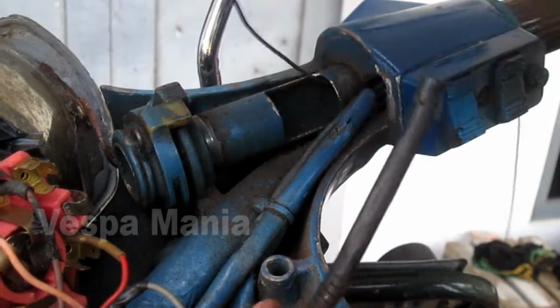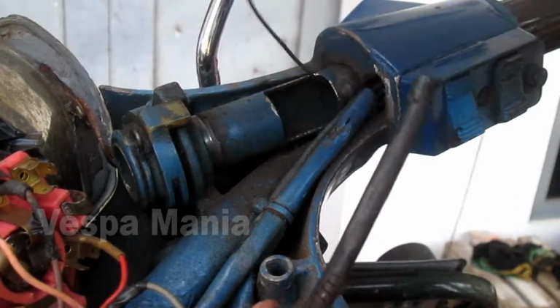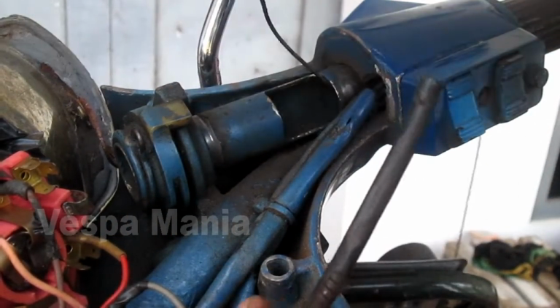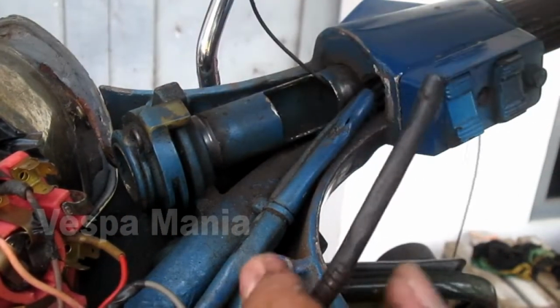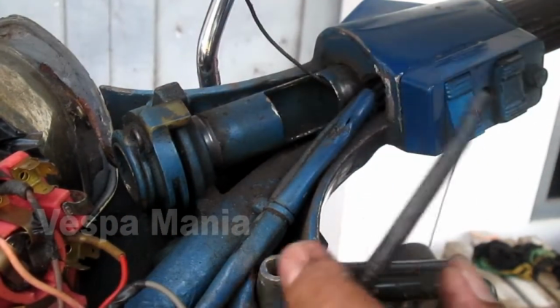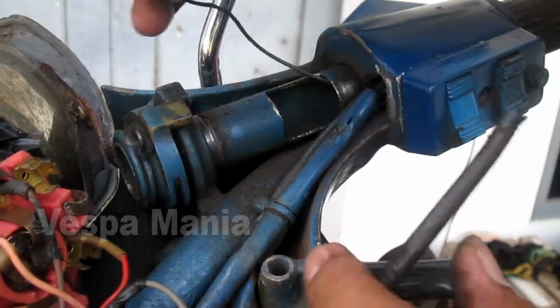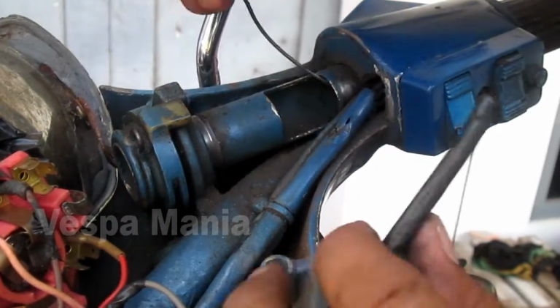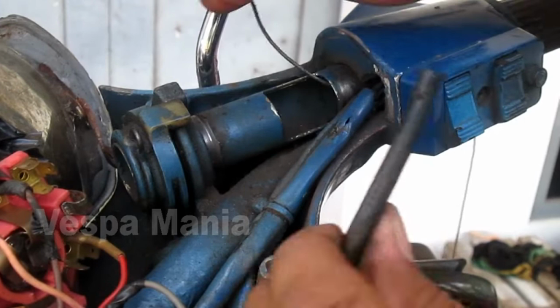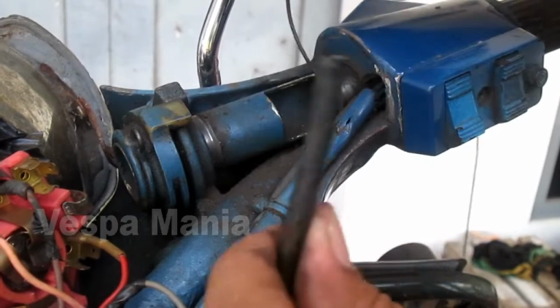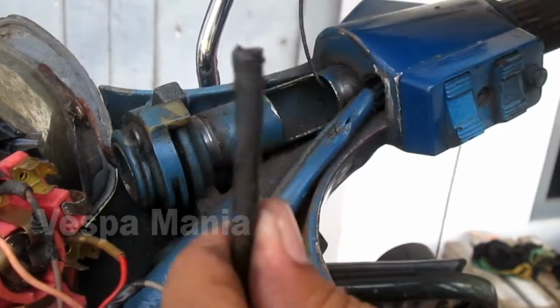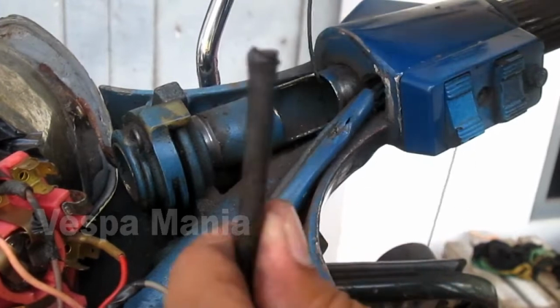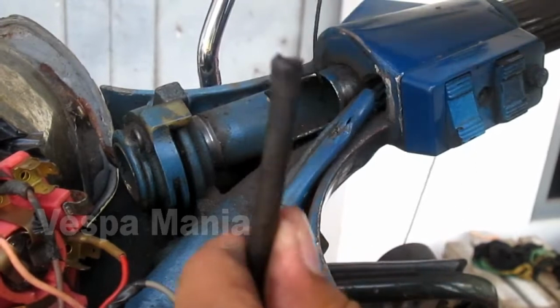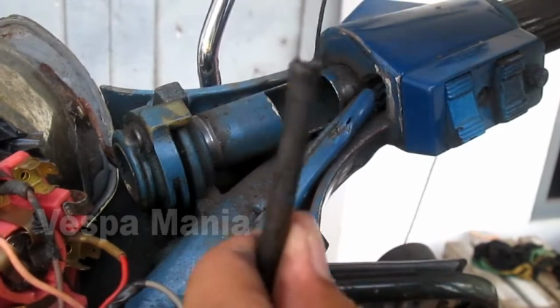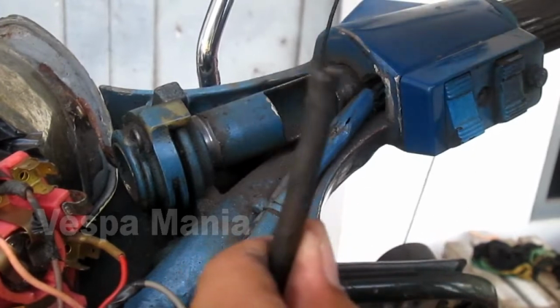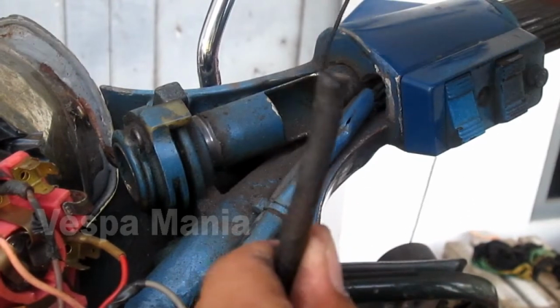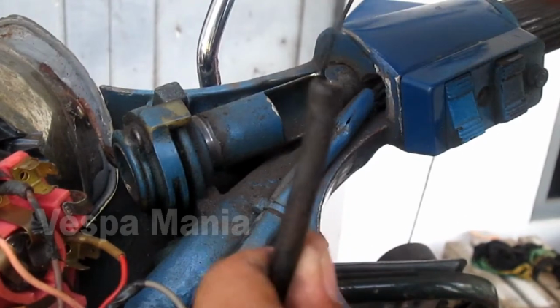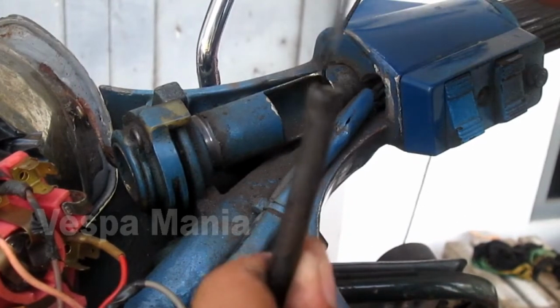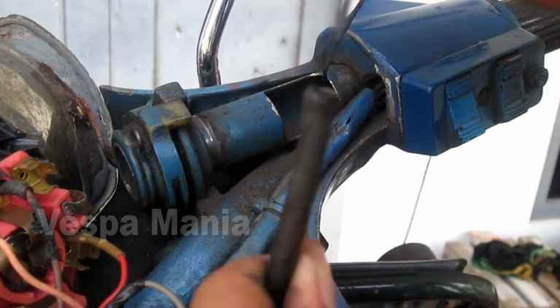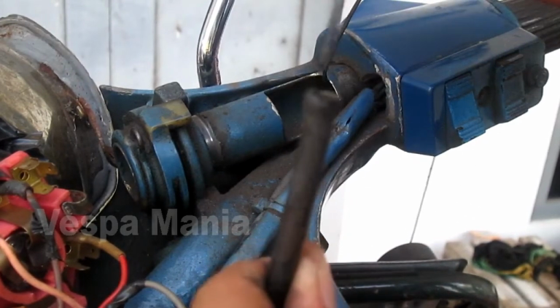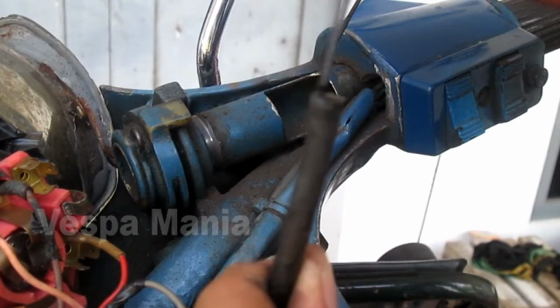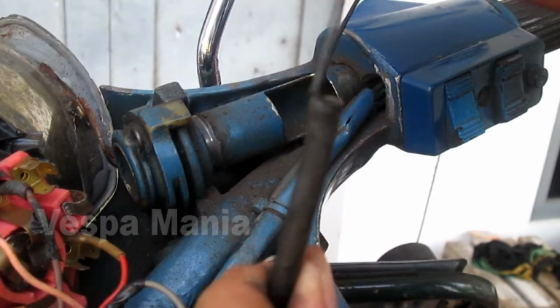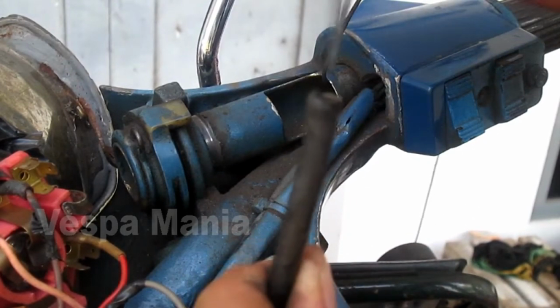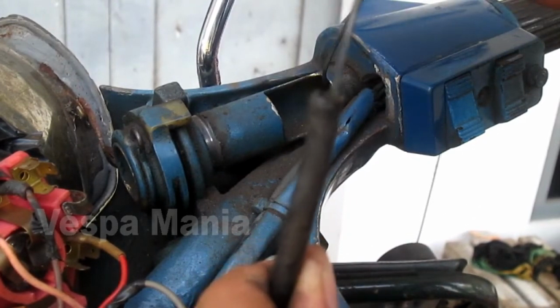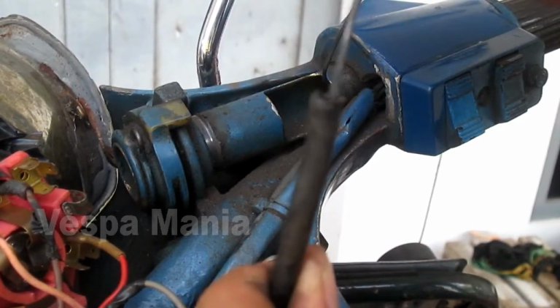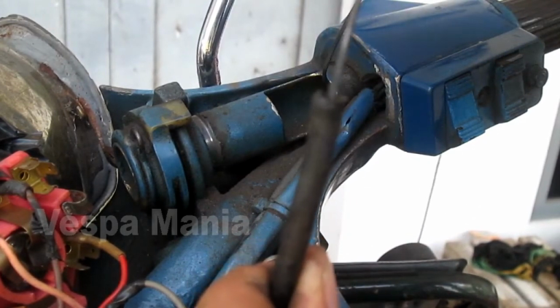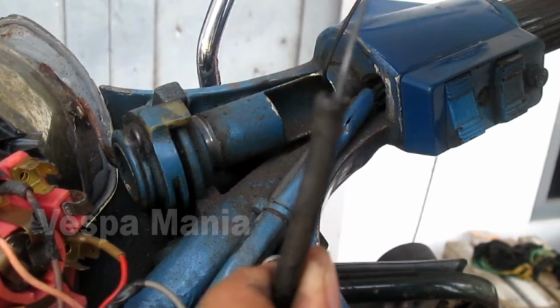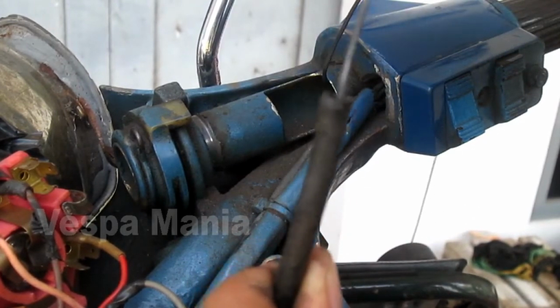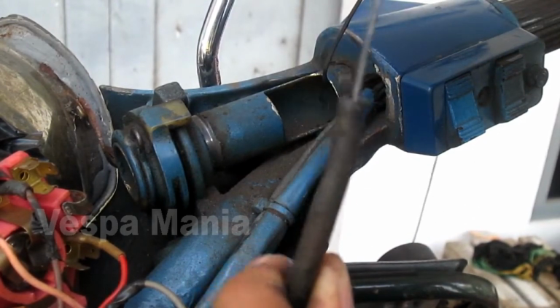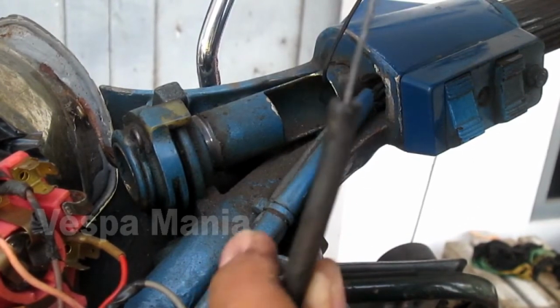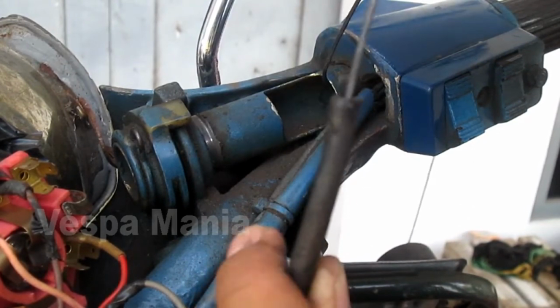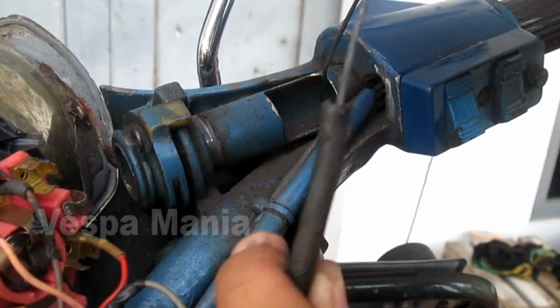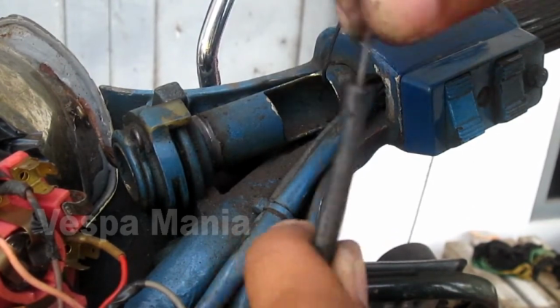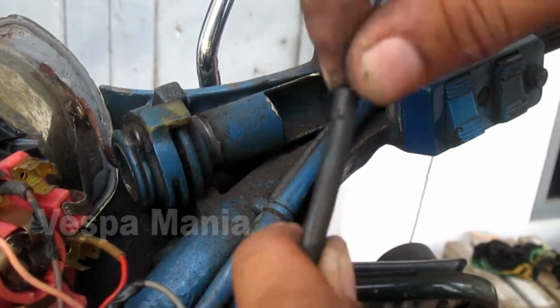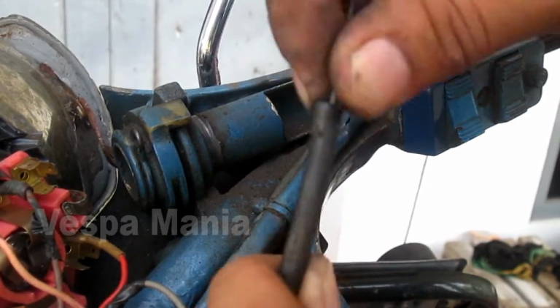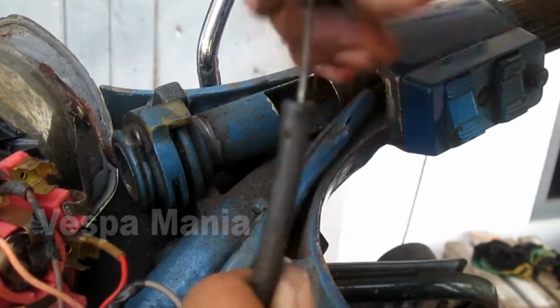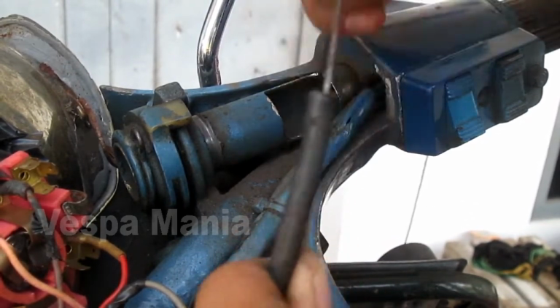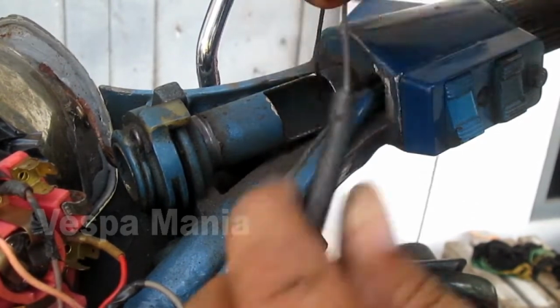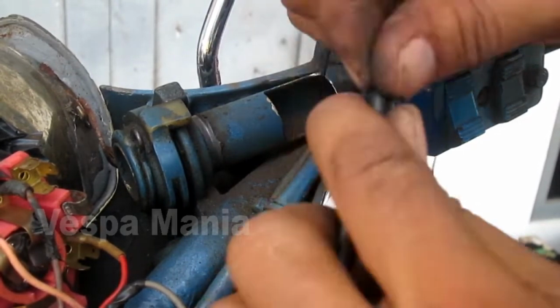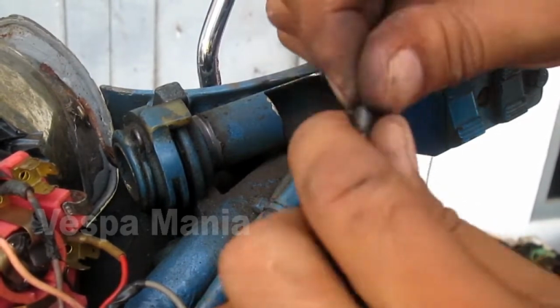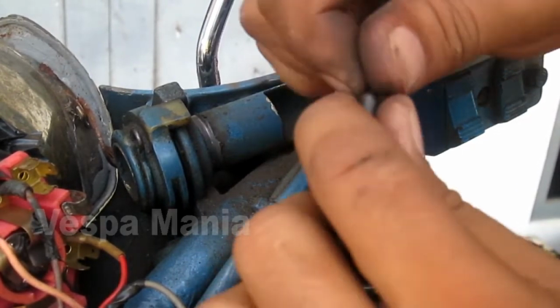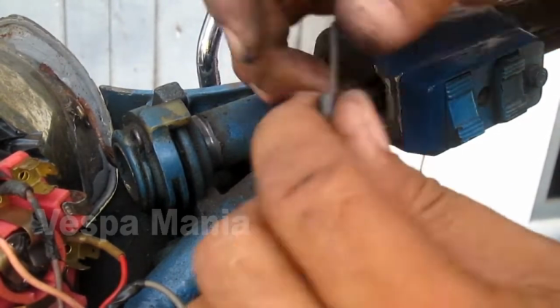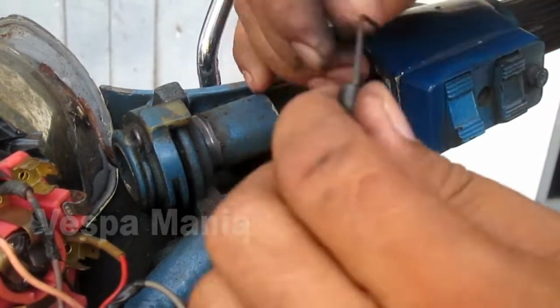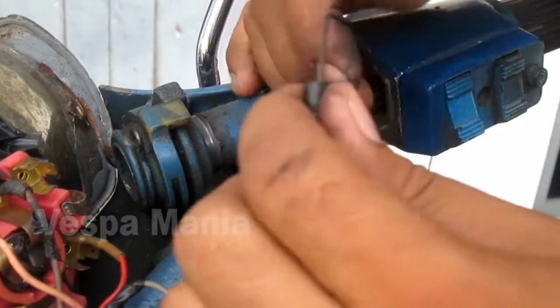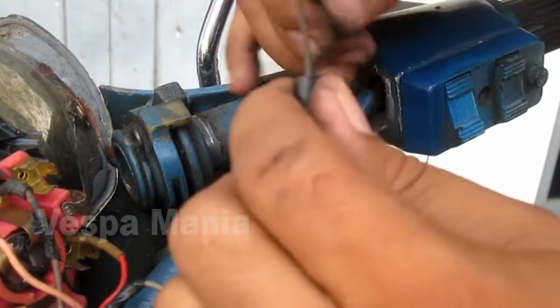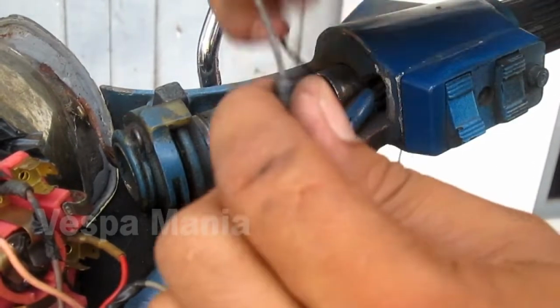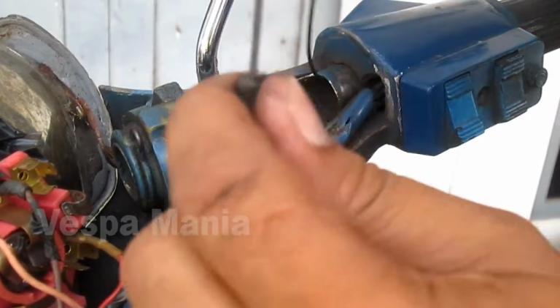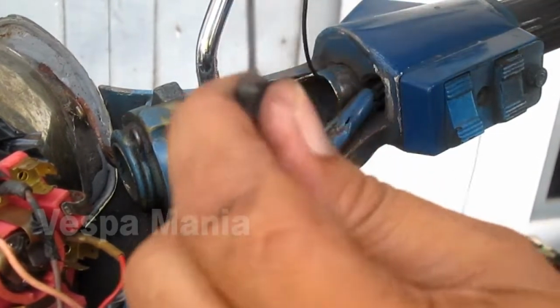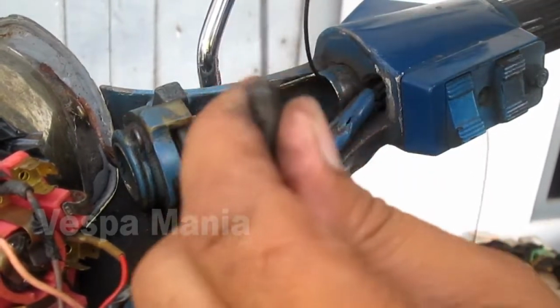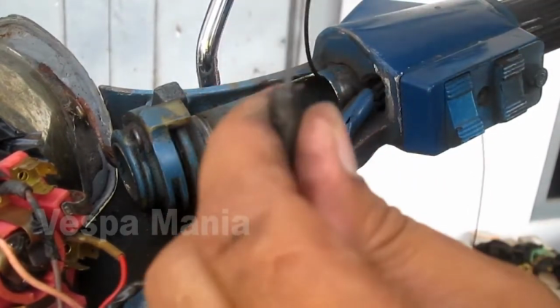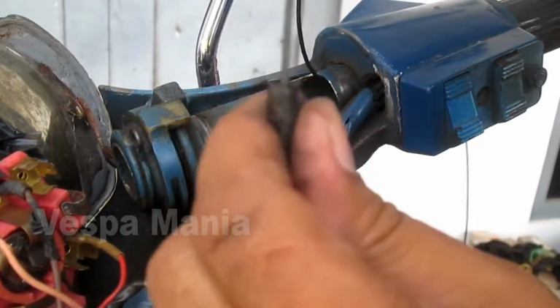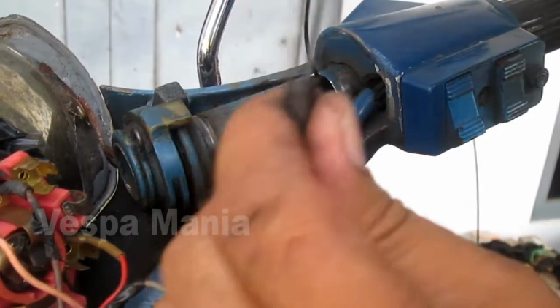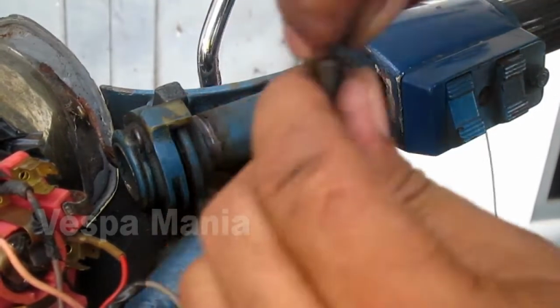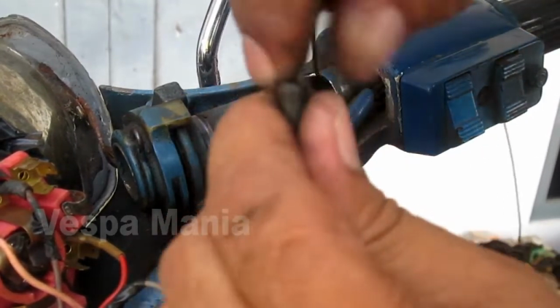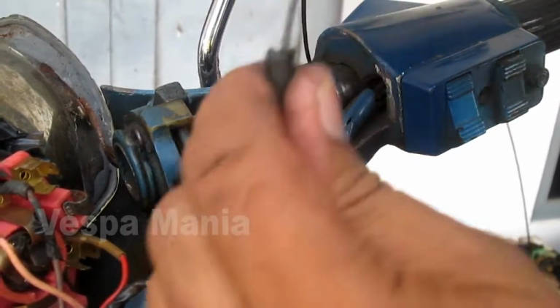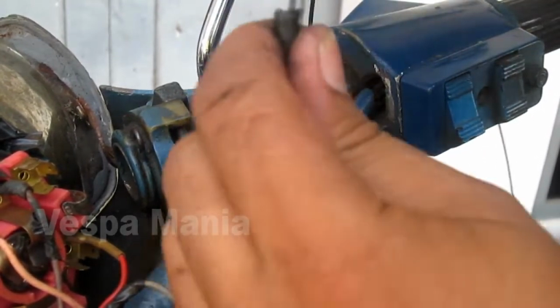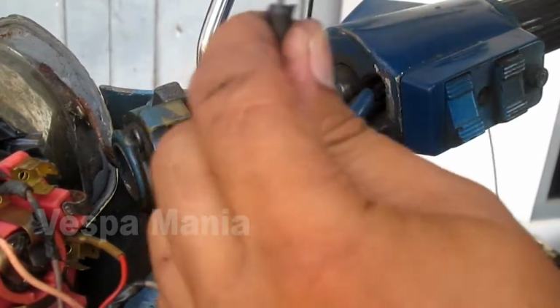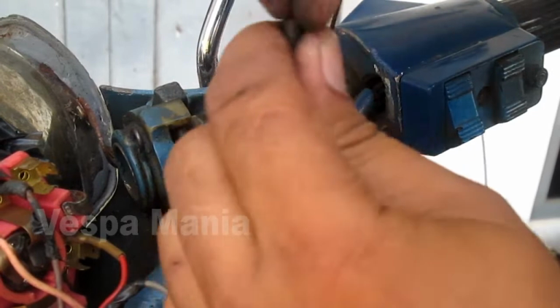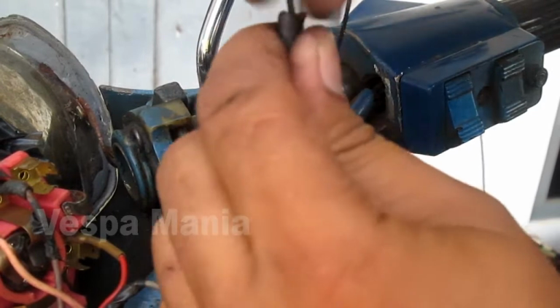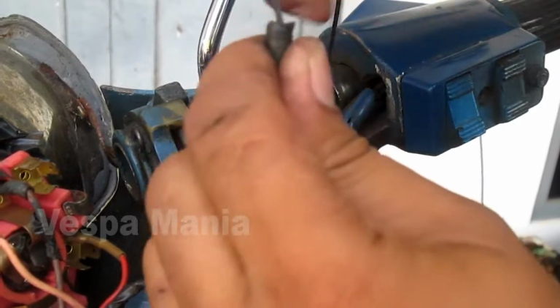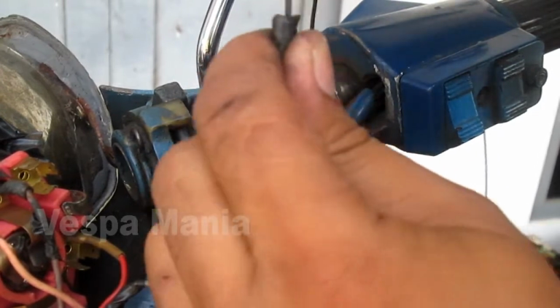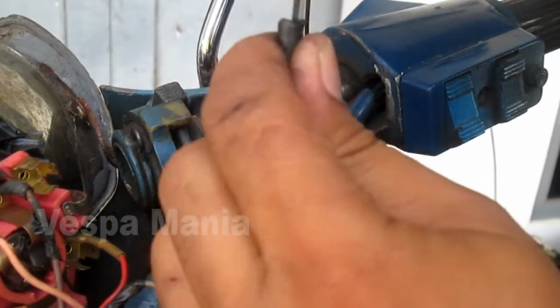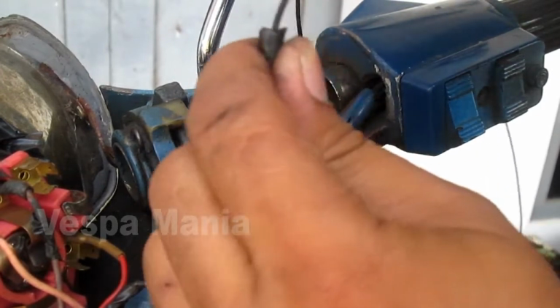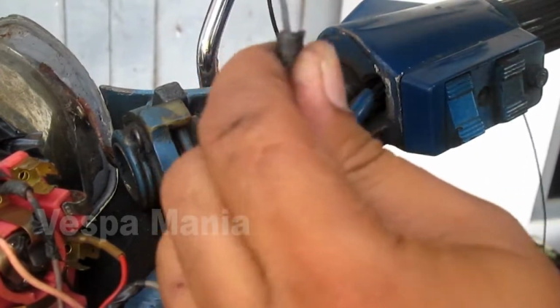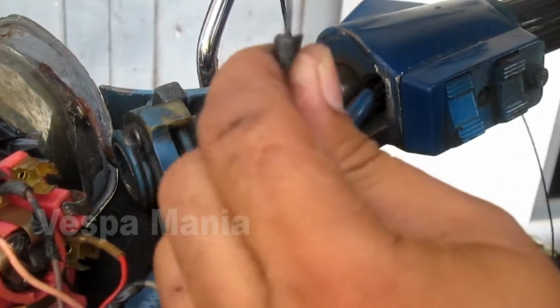Kemudian kita masukkan ini ke kabel luarnya atau selang, kemudian kita masukkan ini.